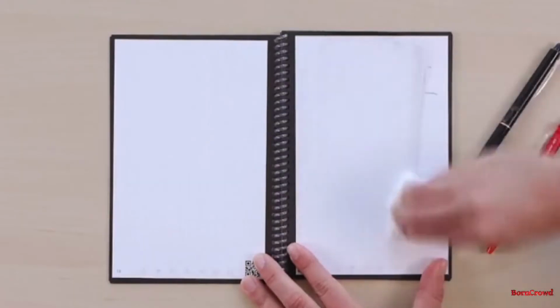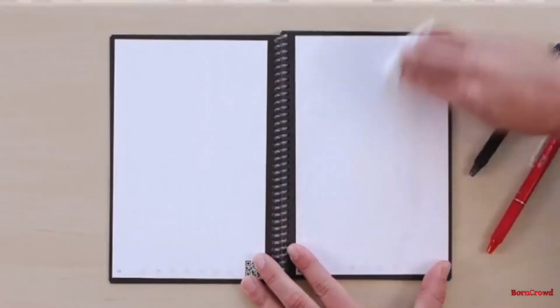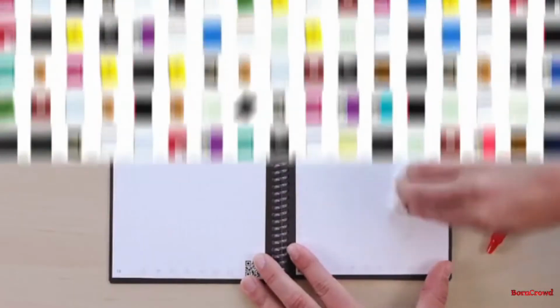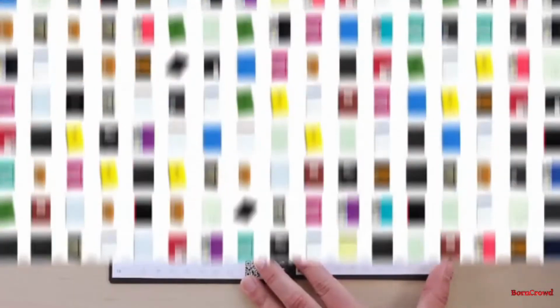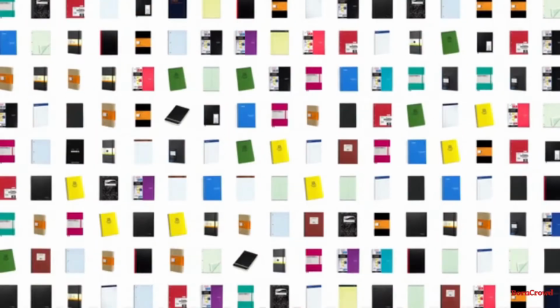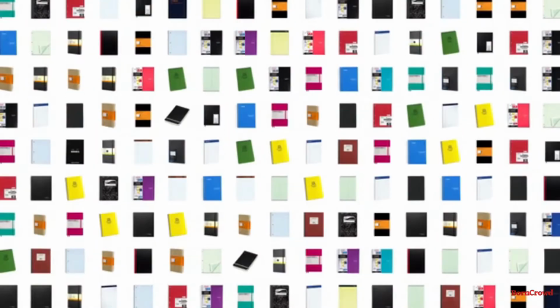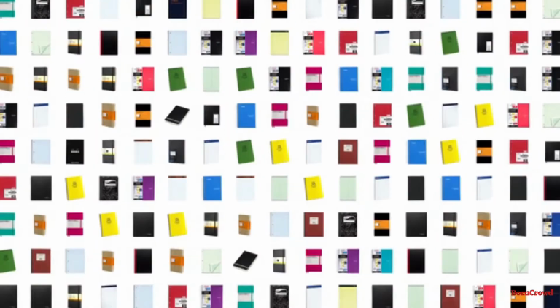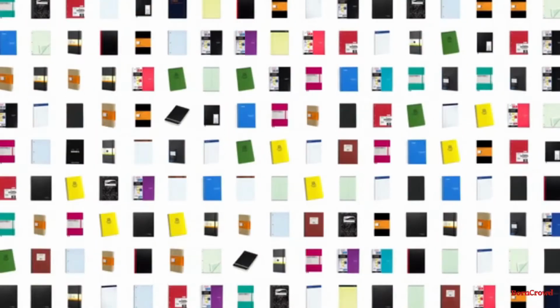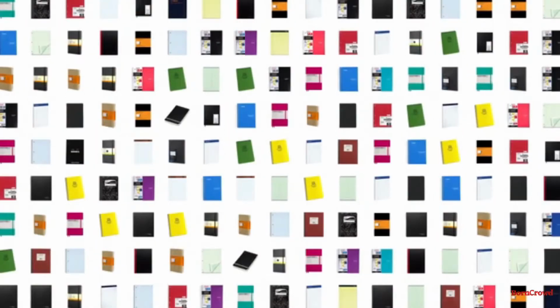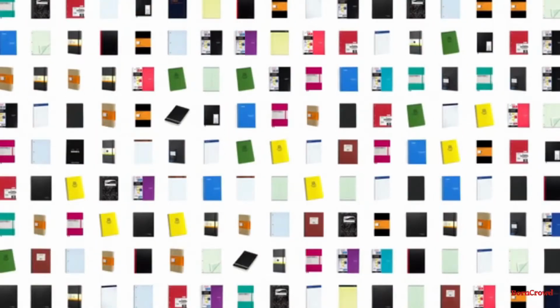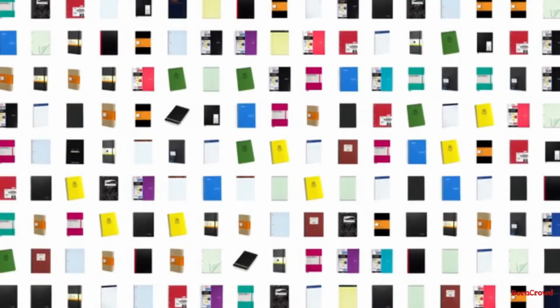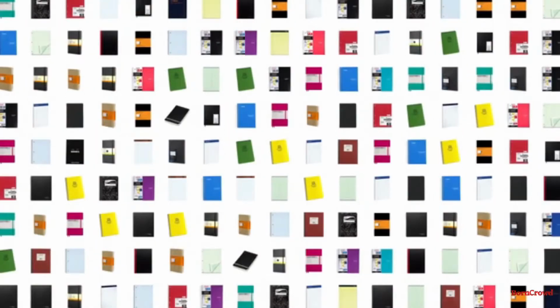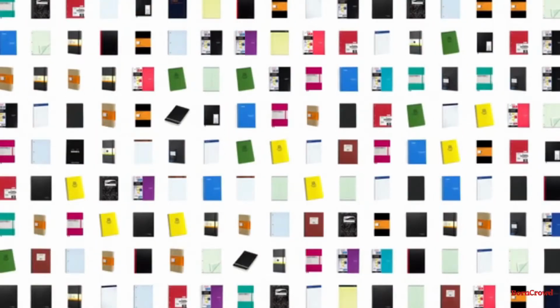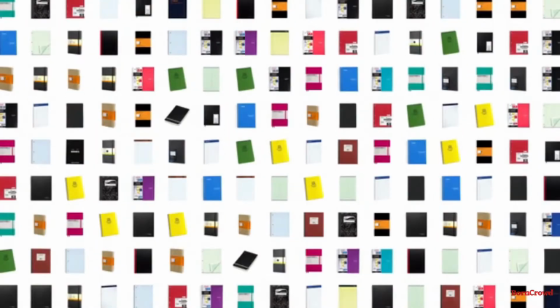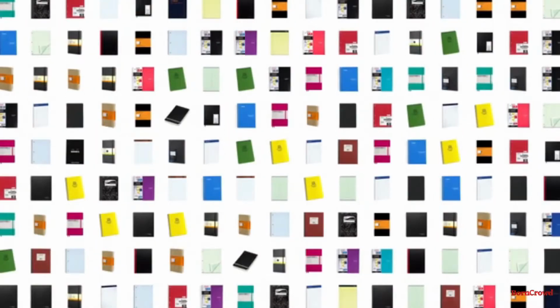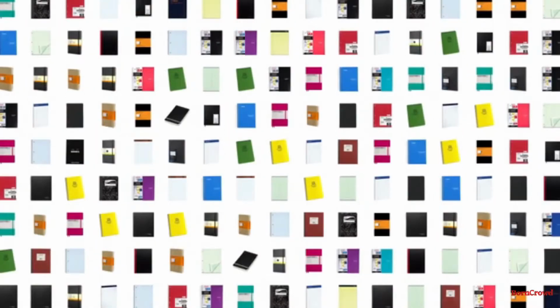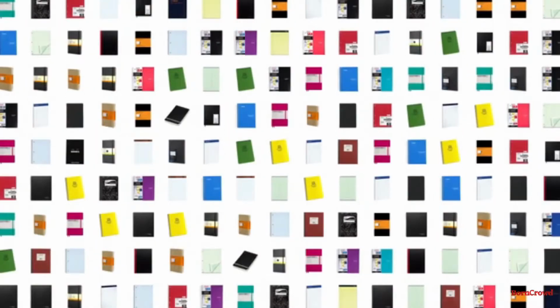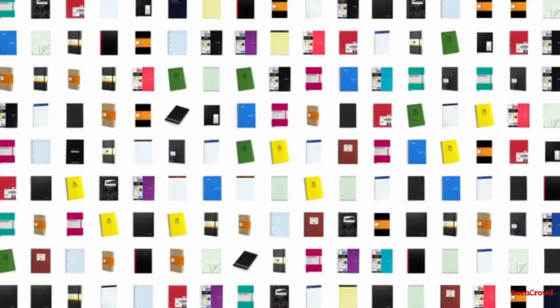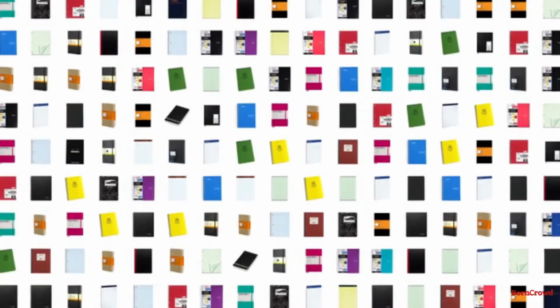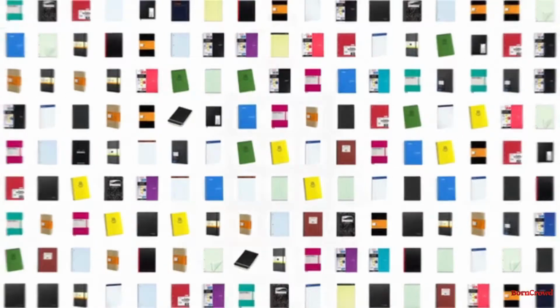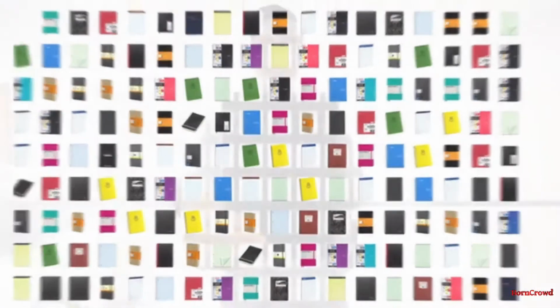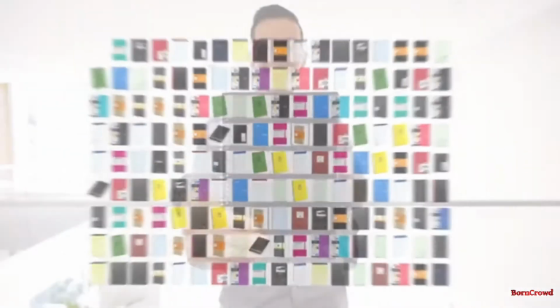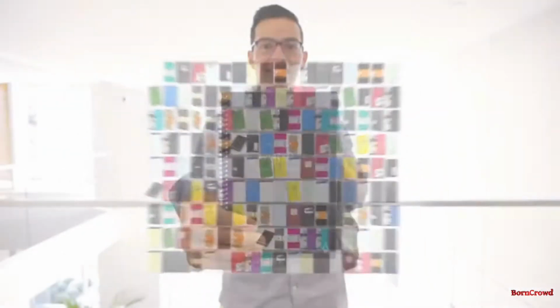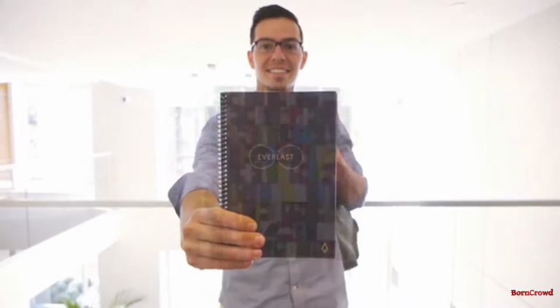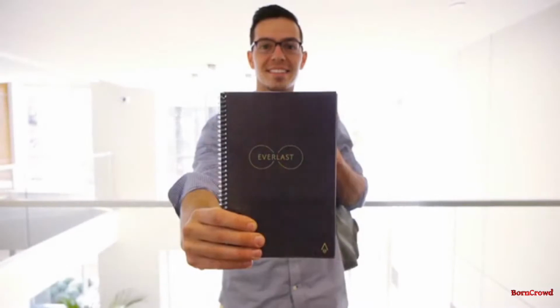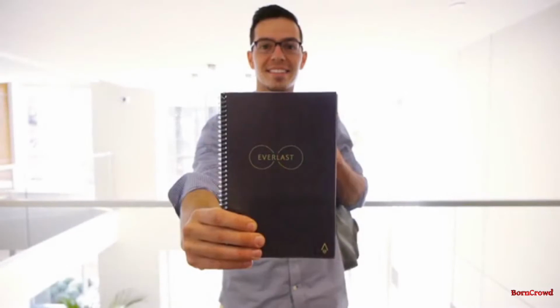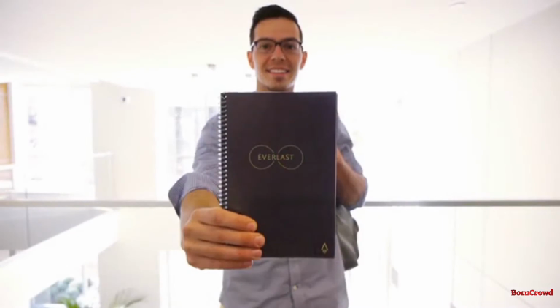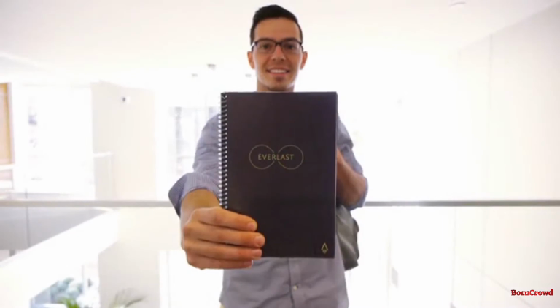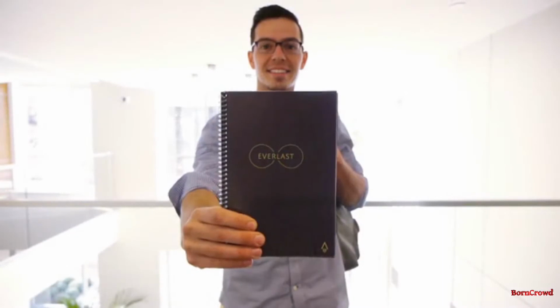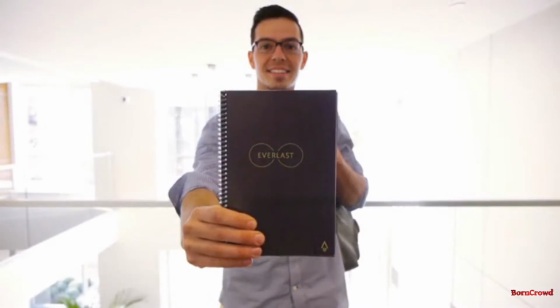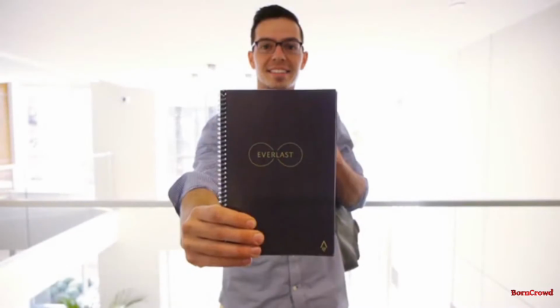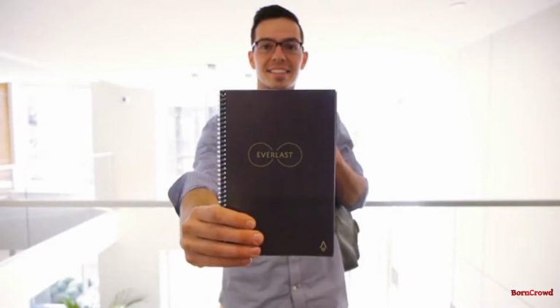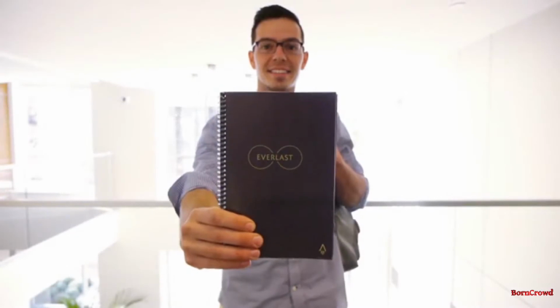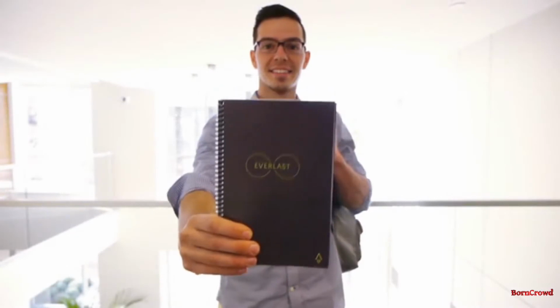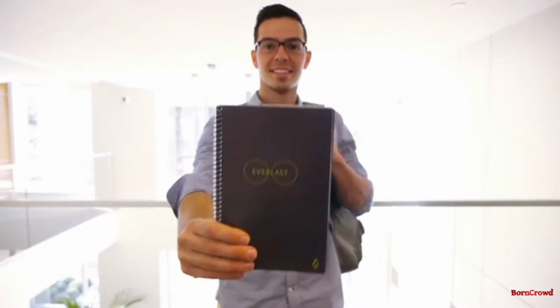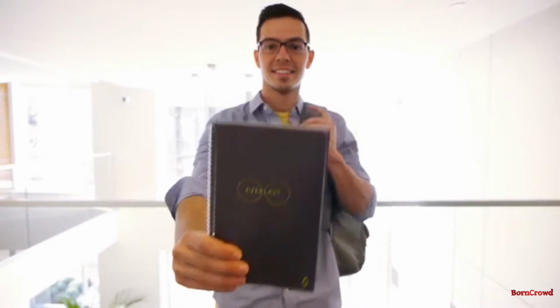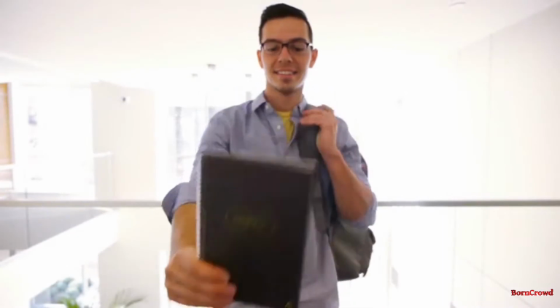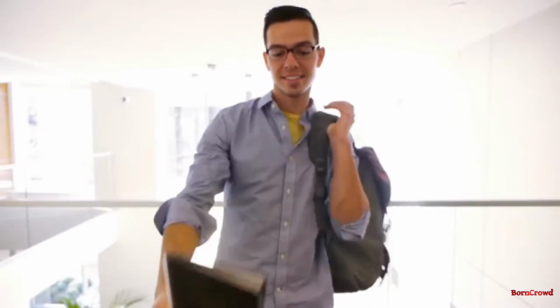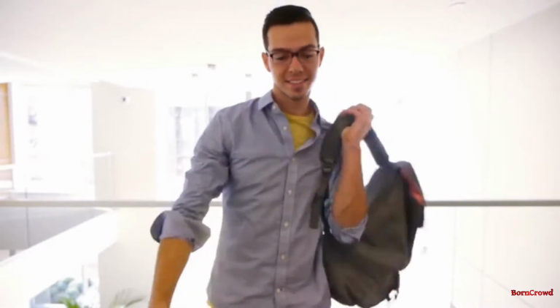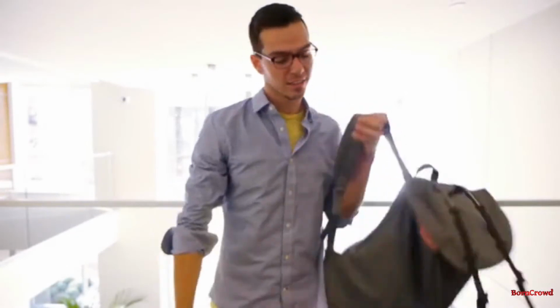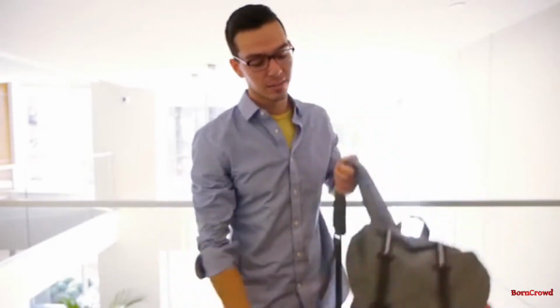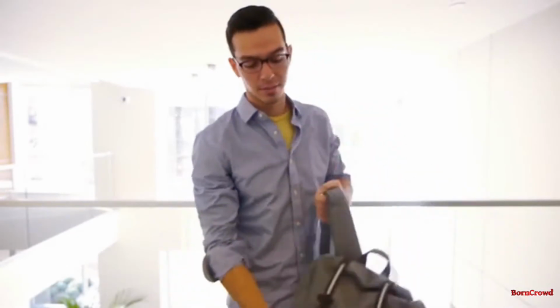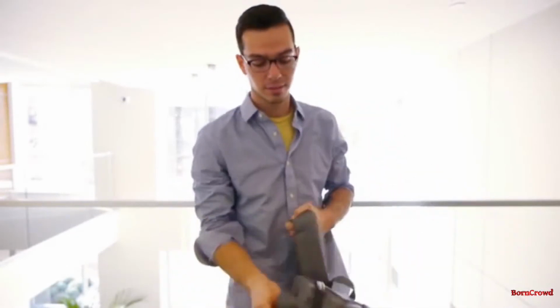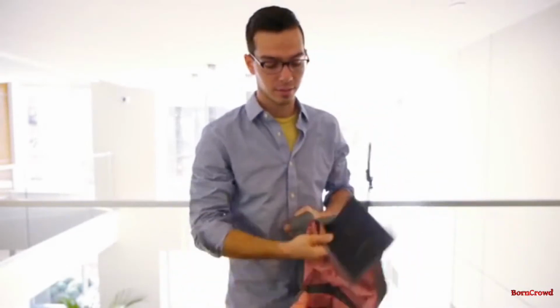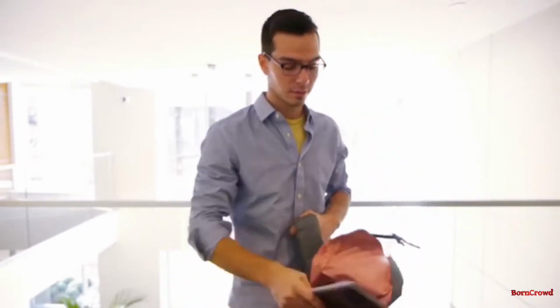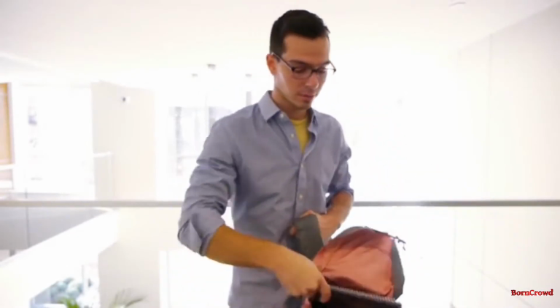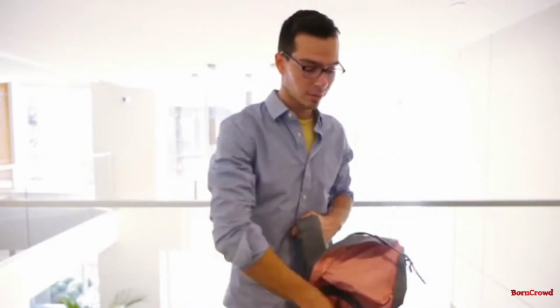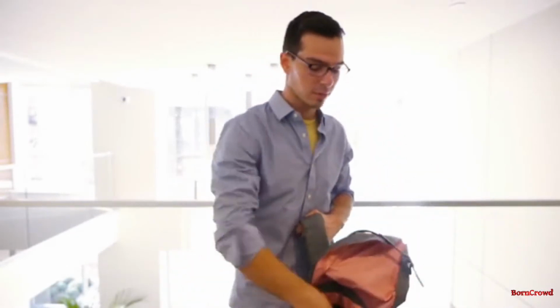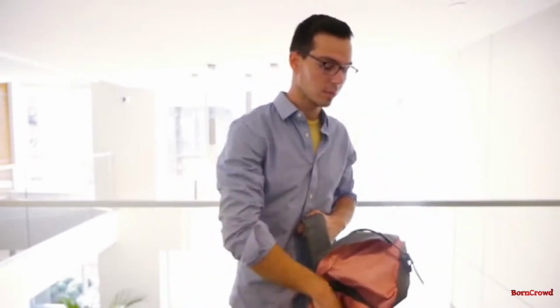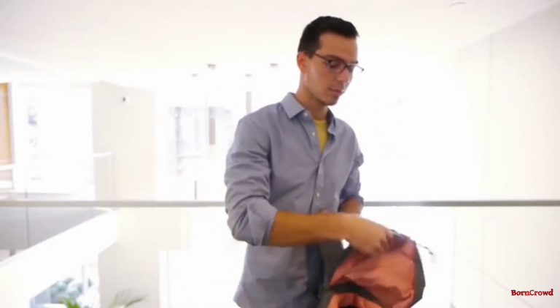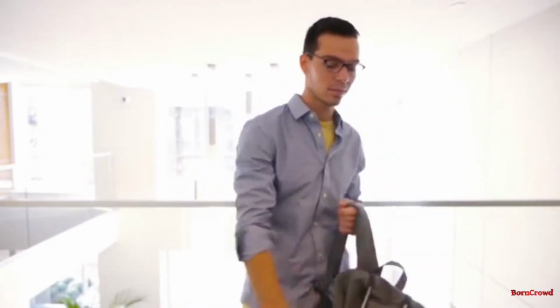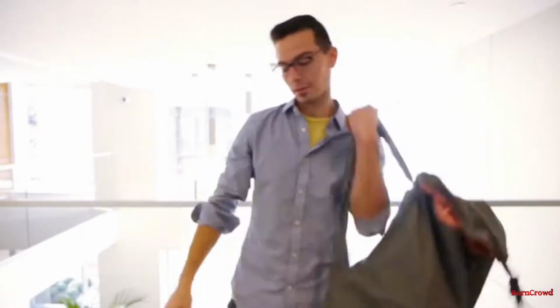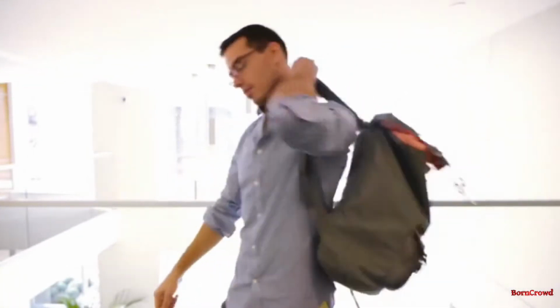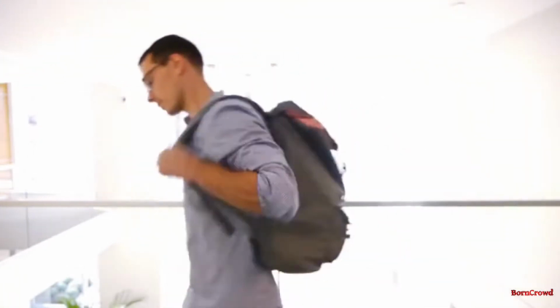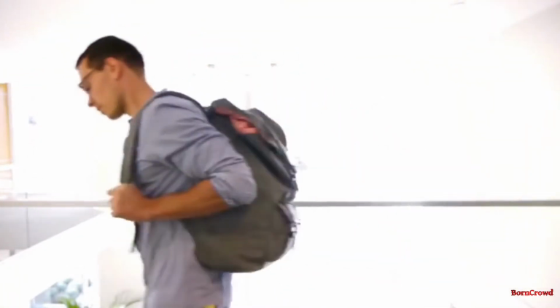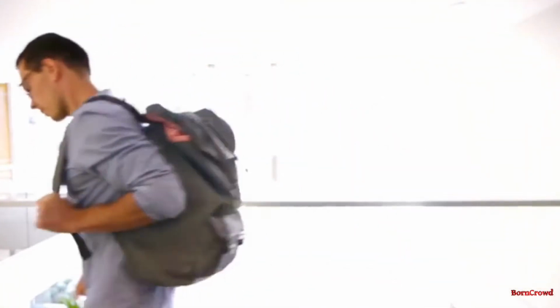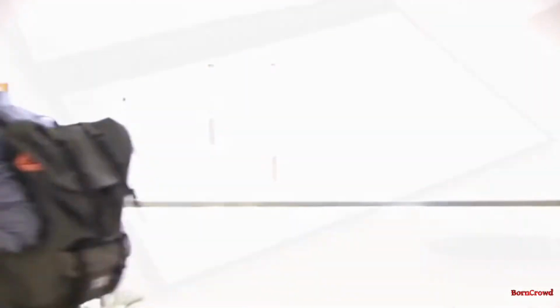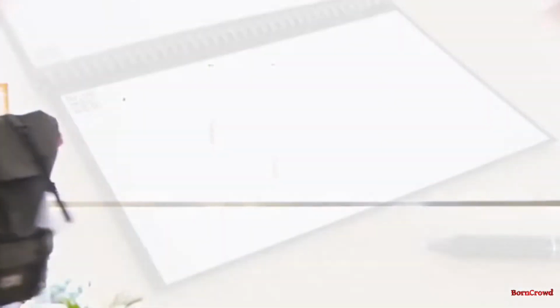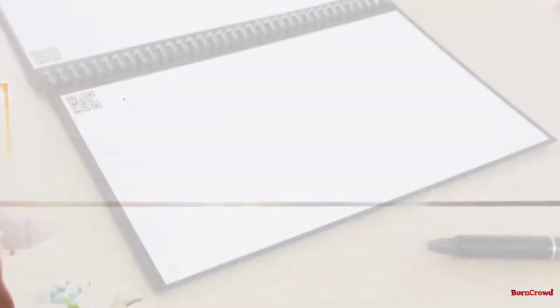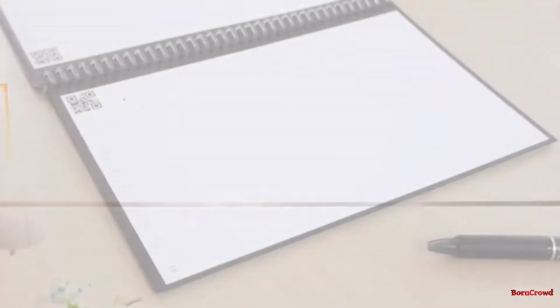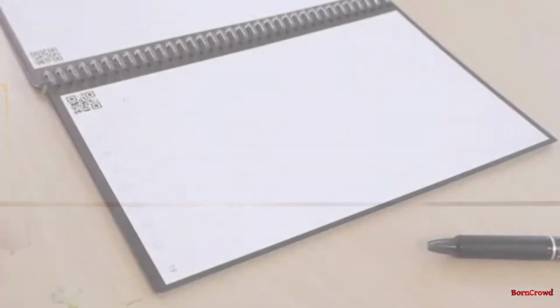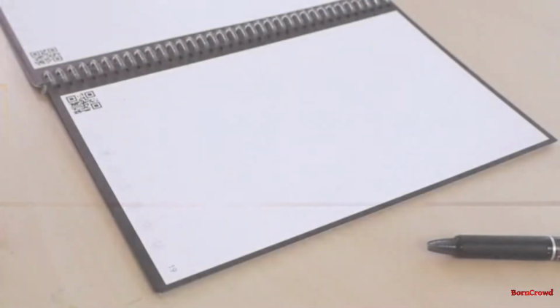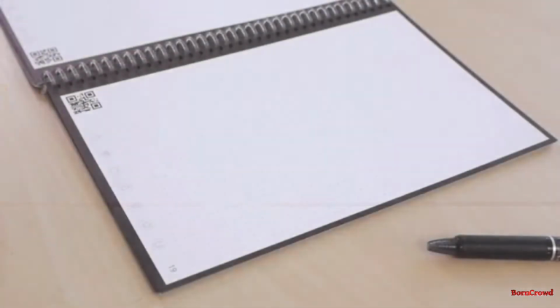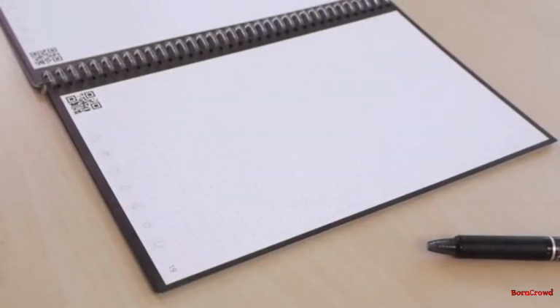Imagine 1,000 of your favorite notebooks in one sleek design that fits in your backpack. Here's how it works.